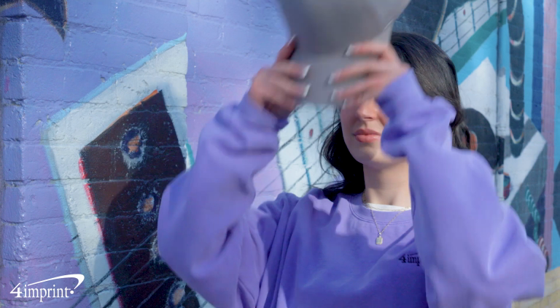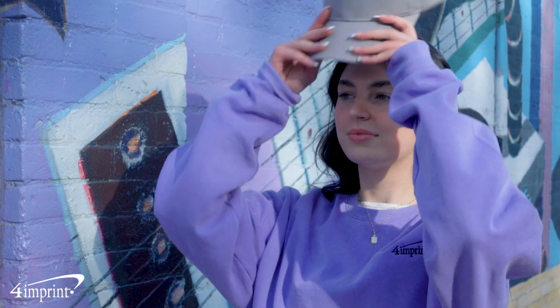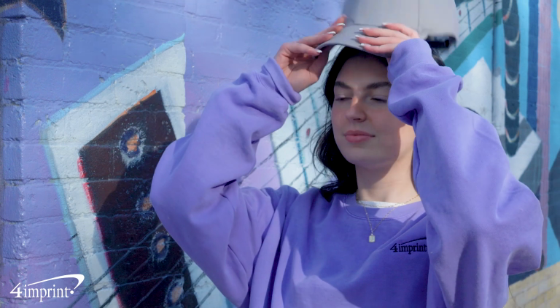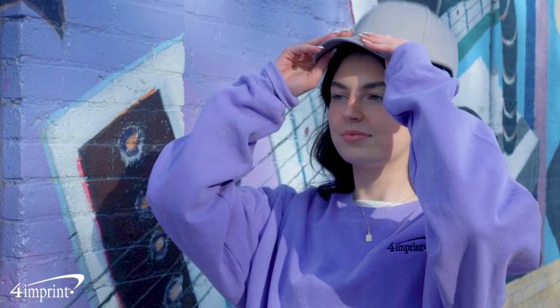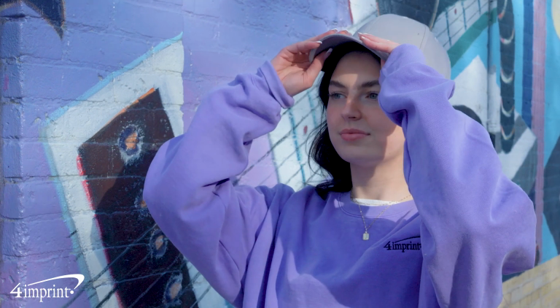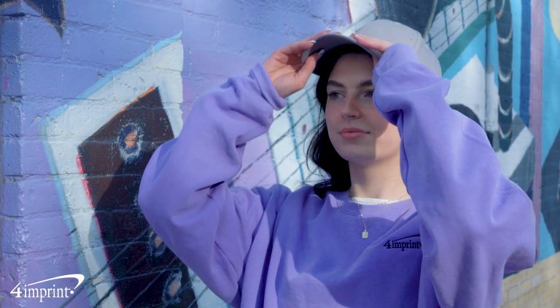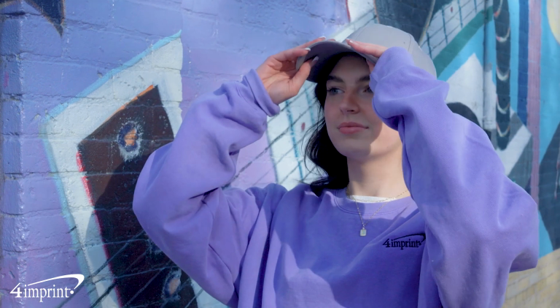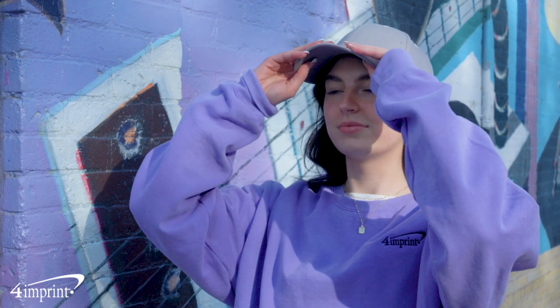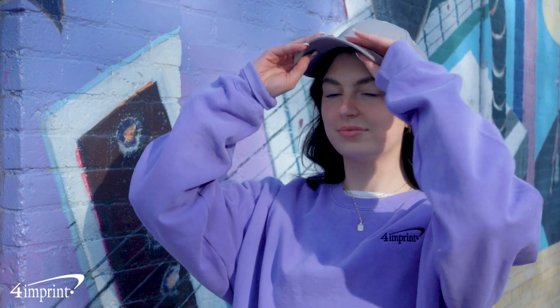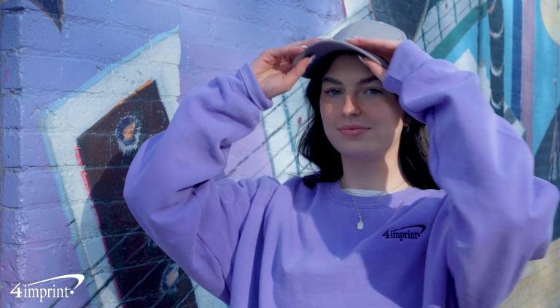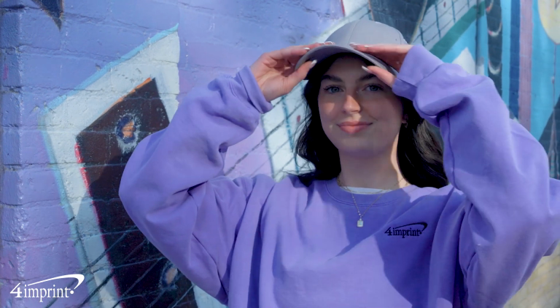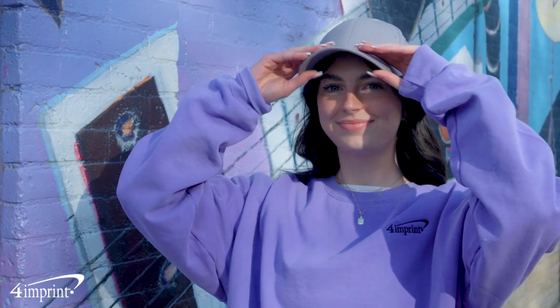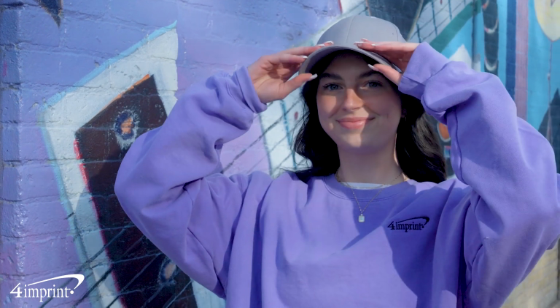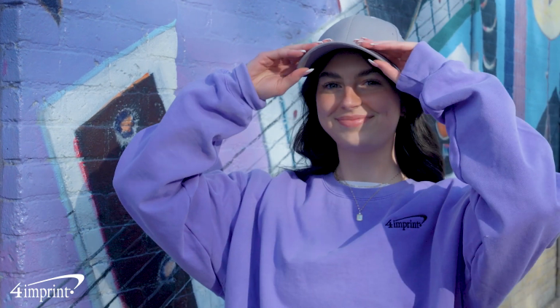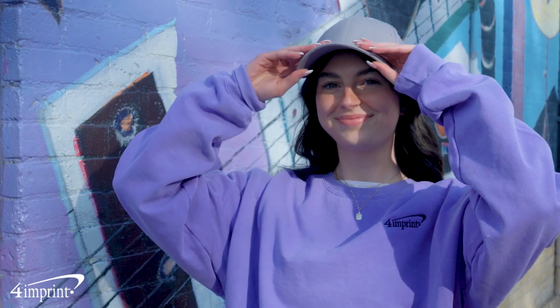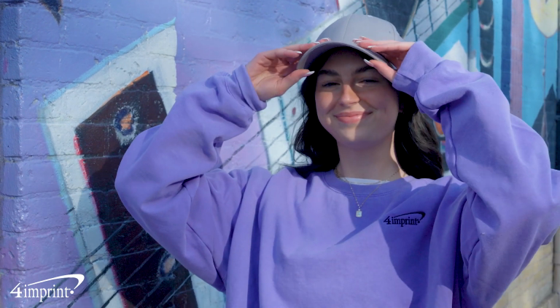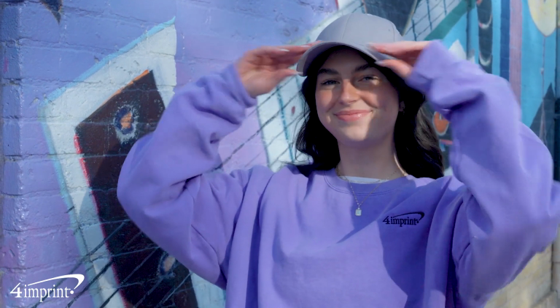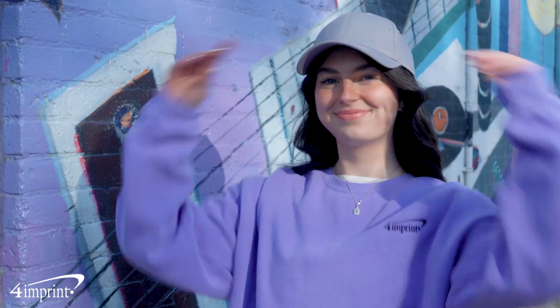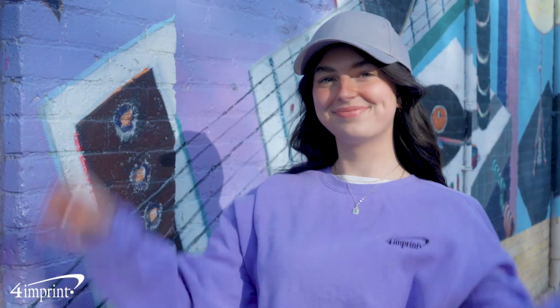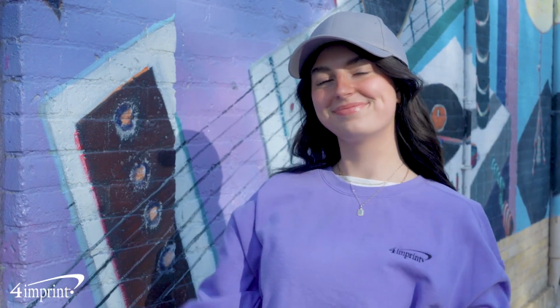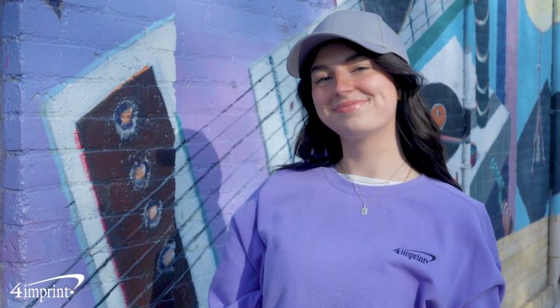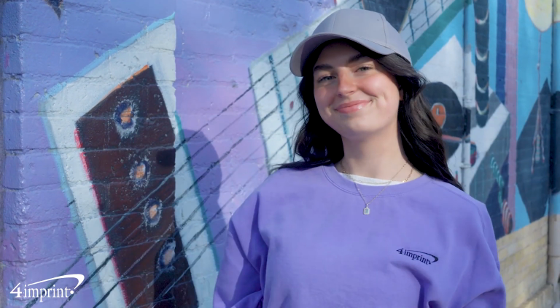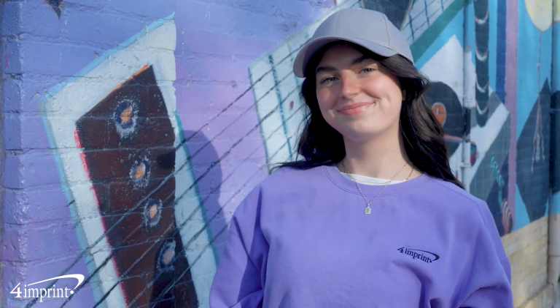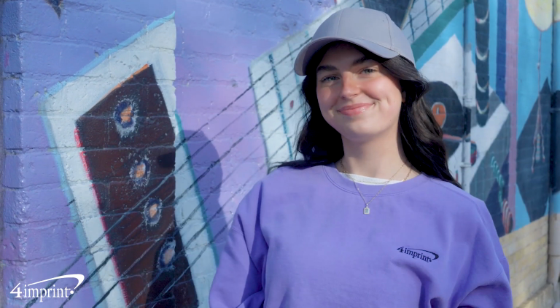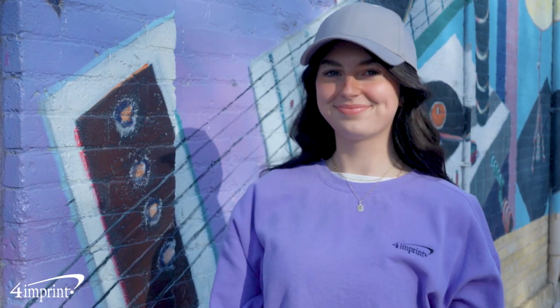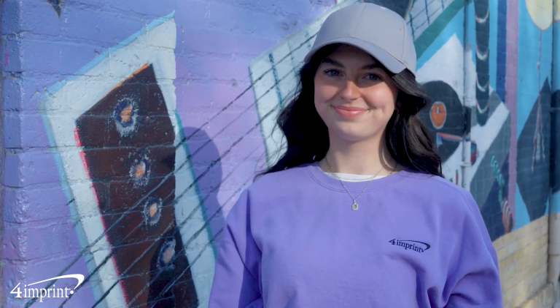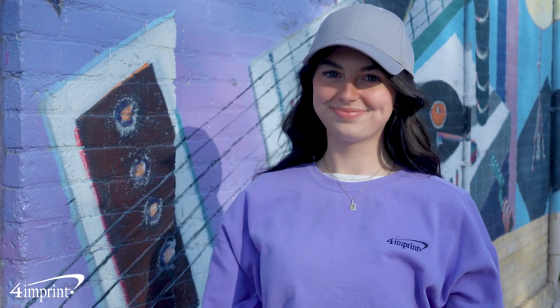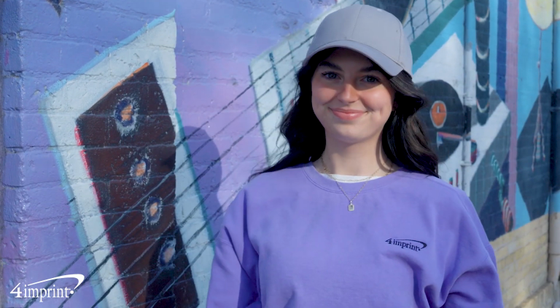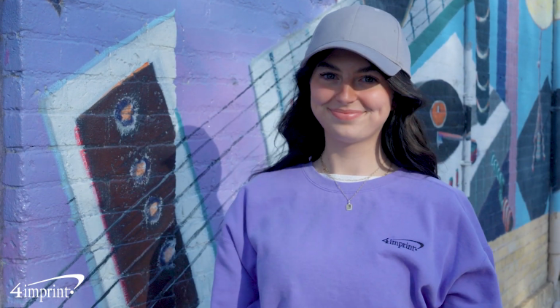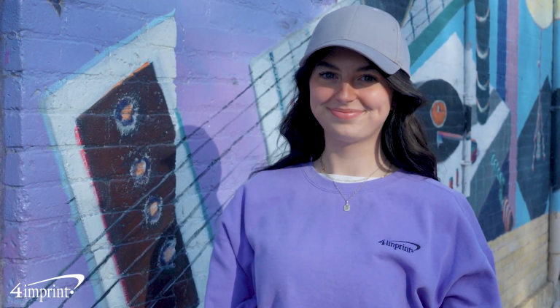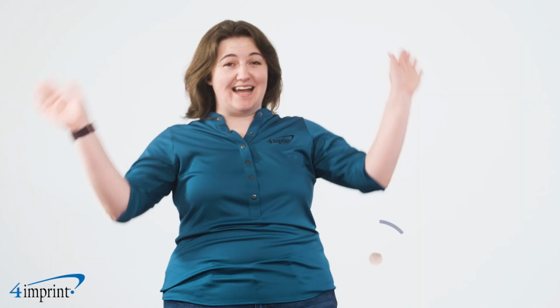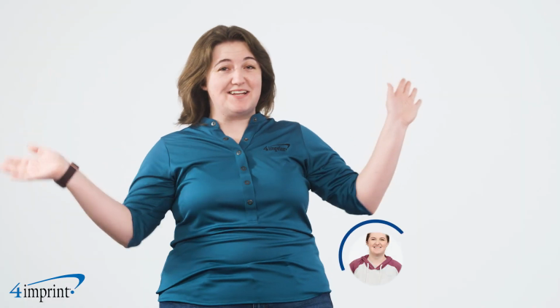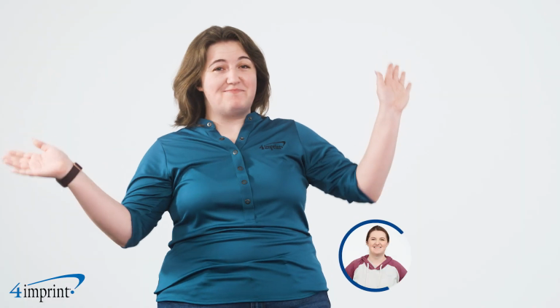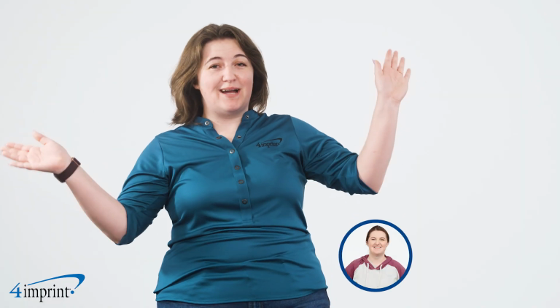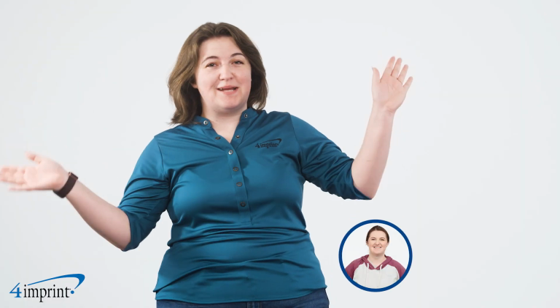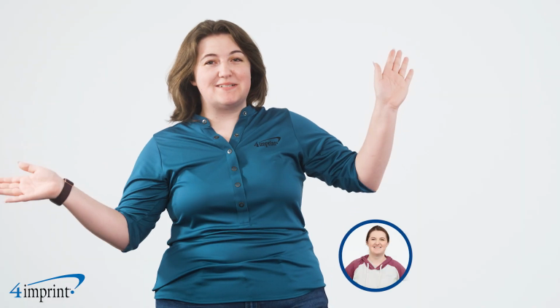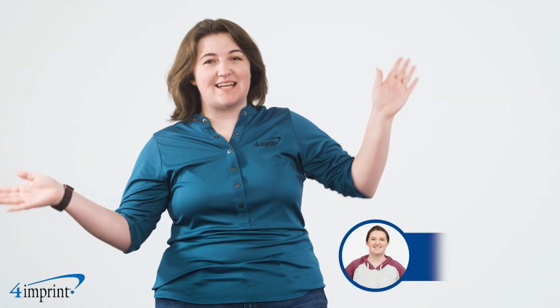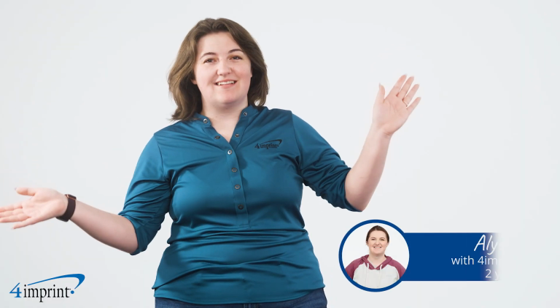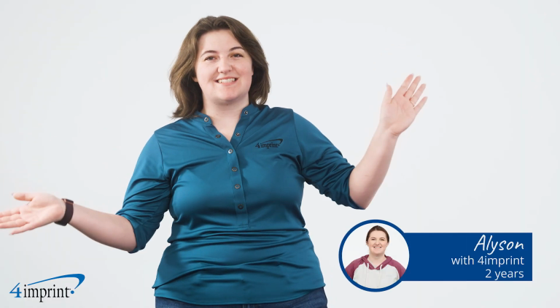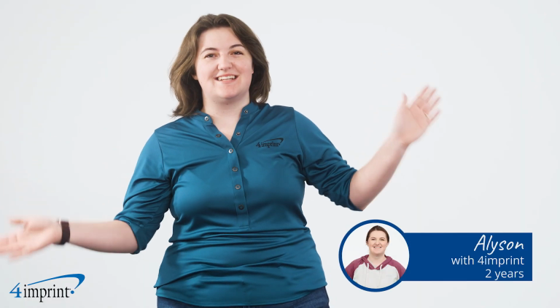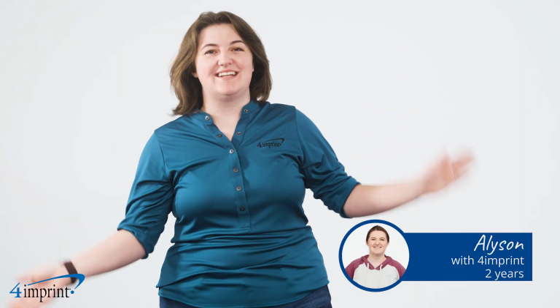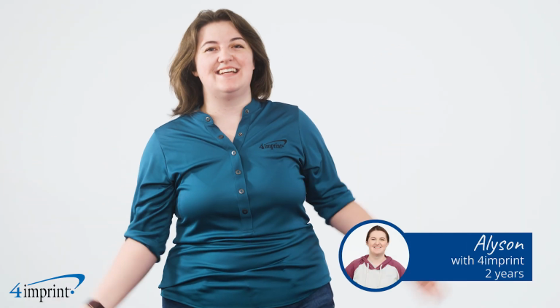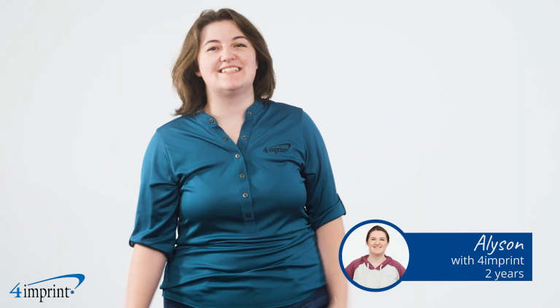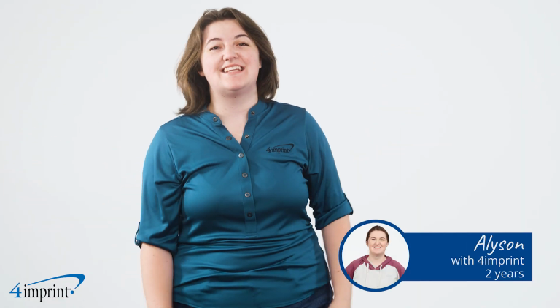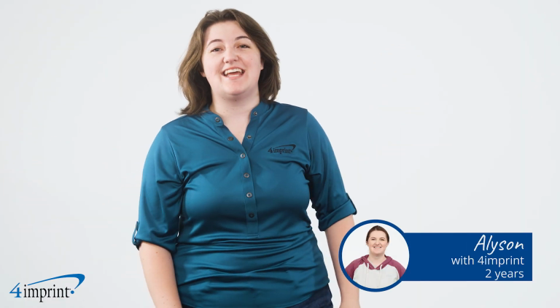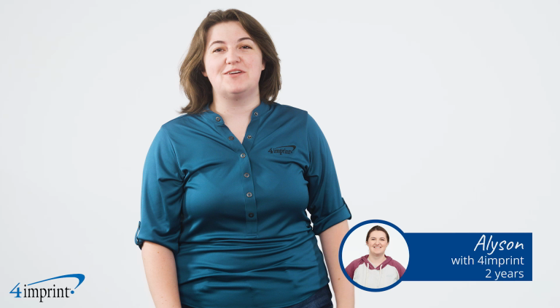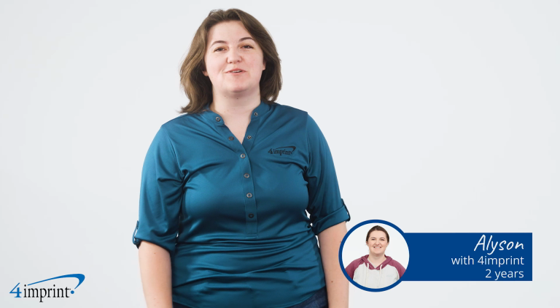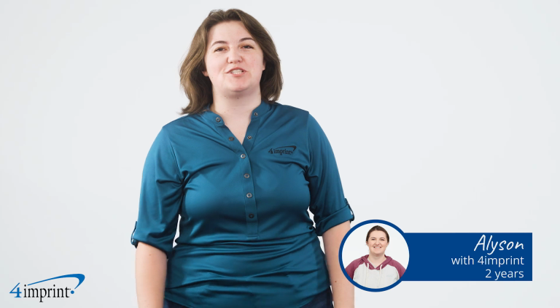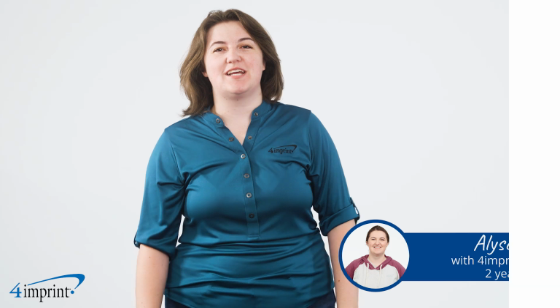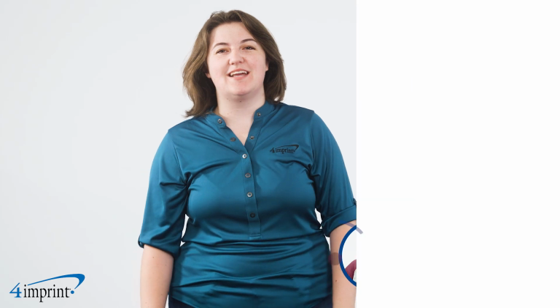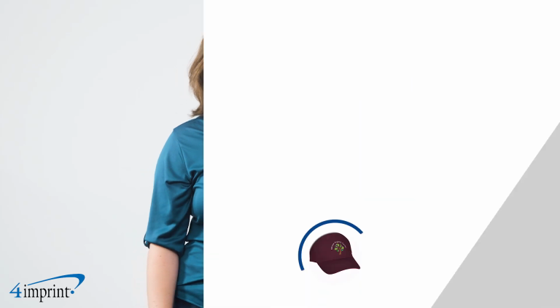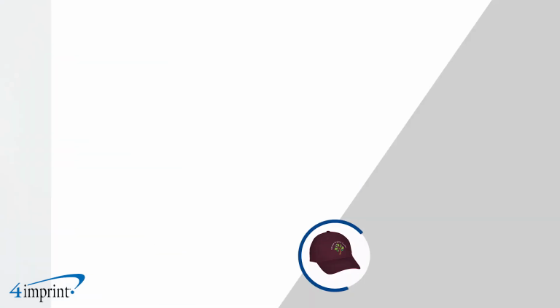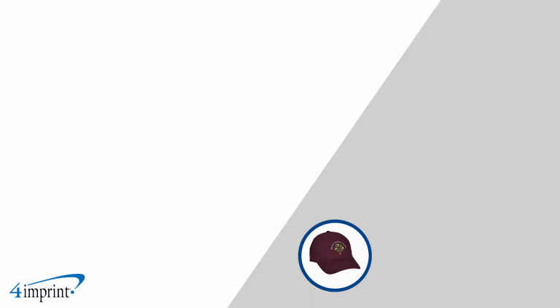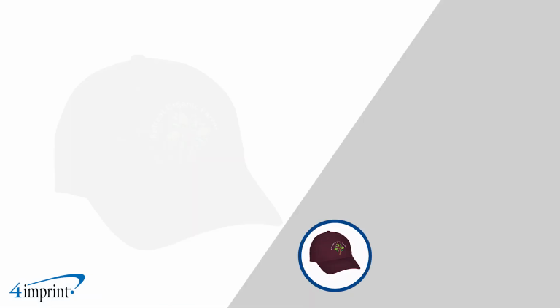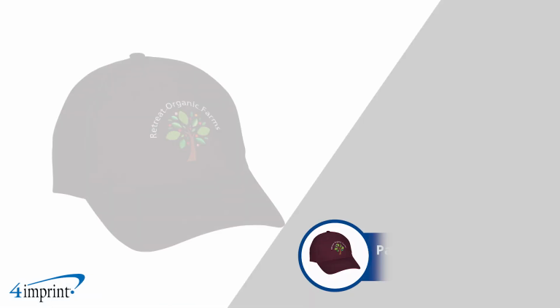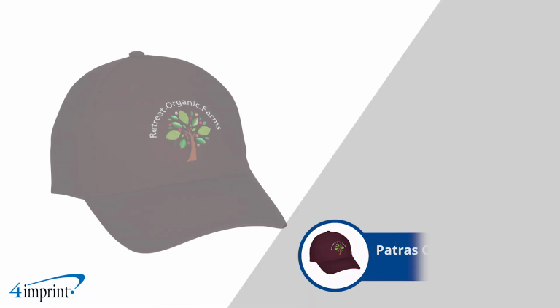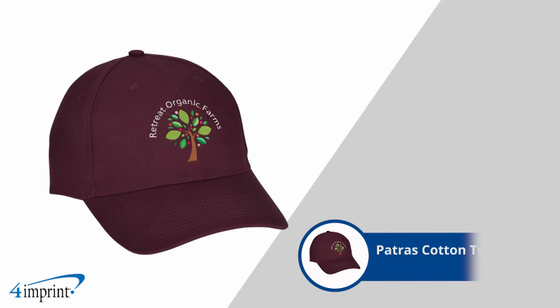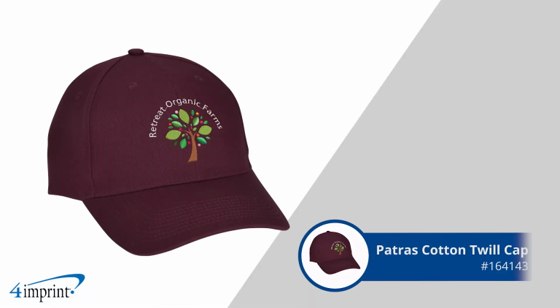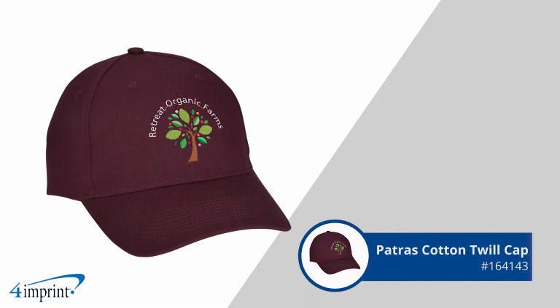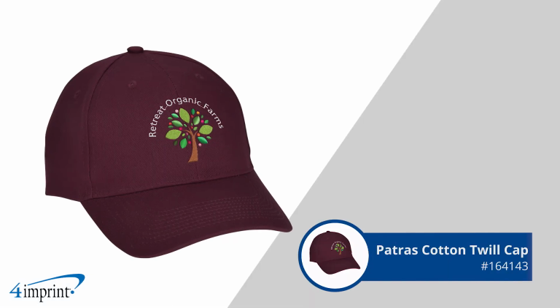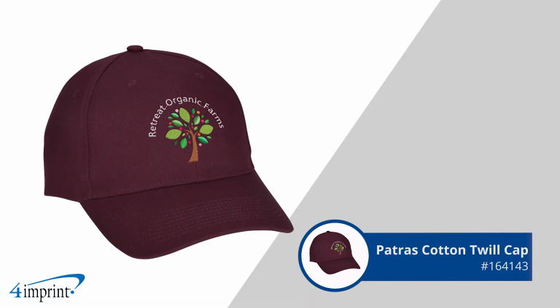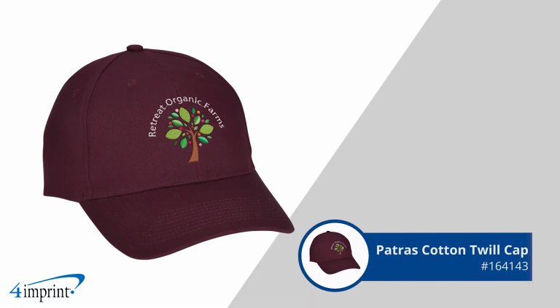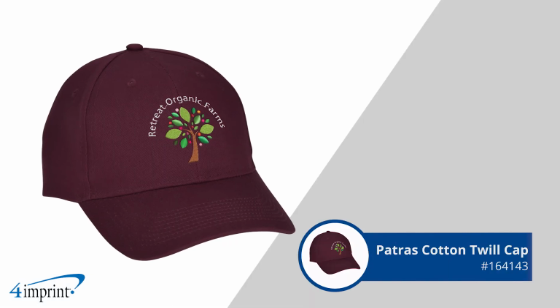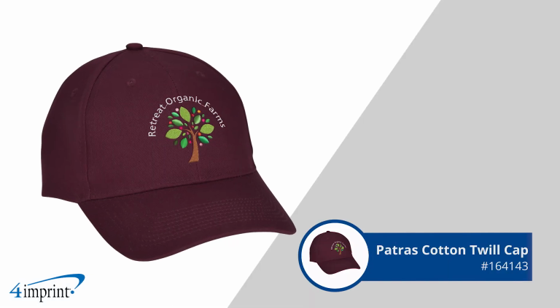Take your brand to the top with this custom headgear. Hi, my name is Allison and today we're checking out the Patris Cotton Twill Cap.